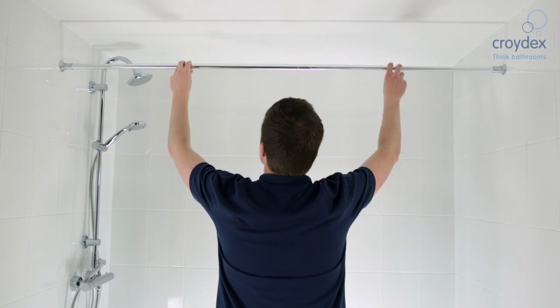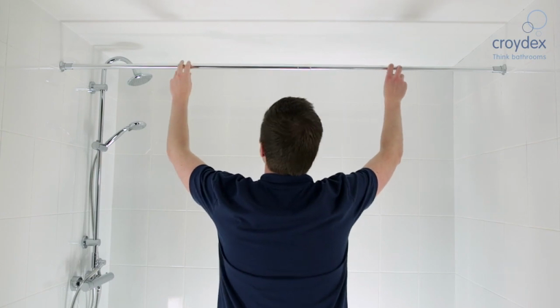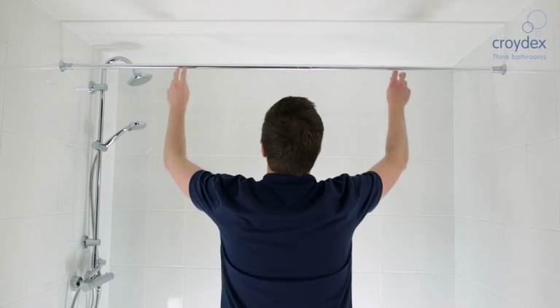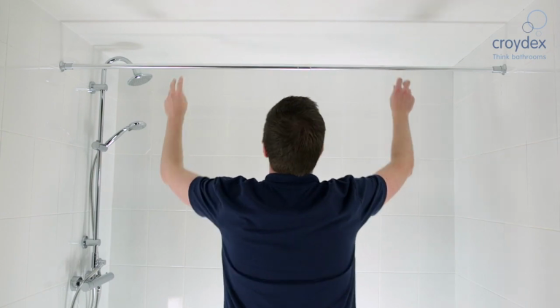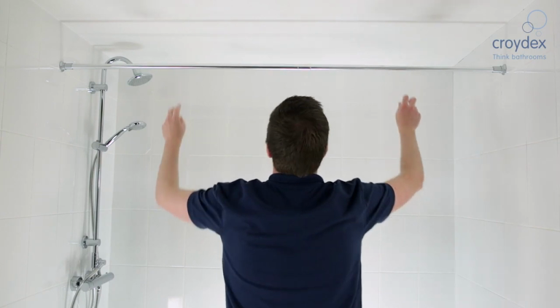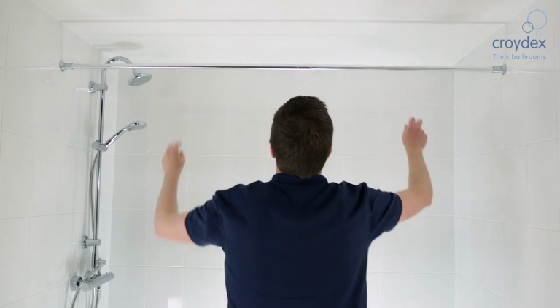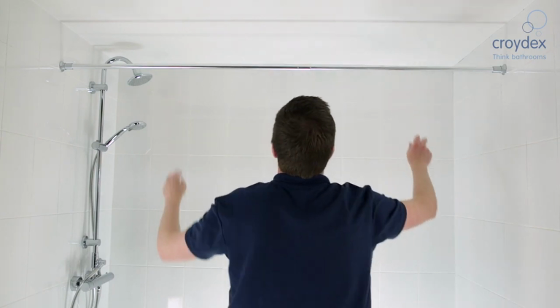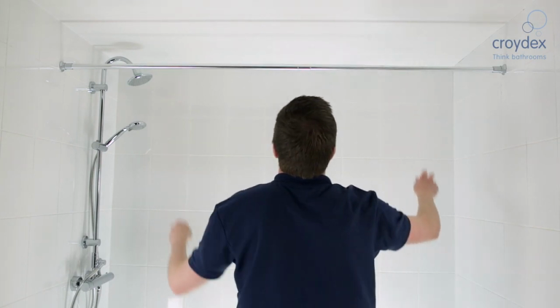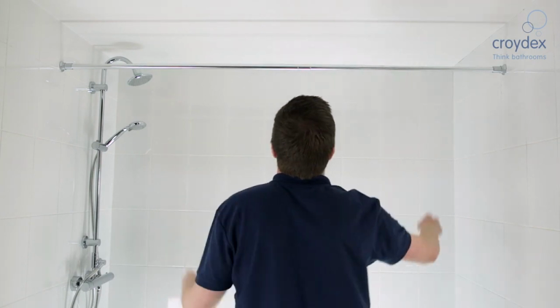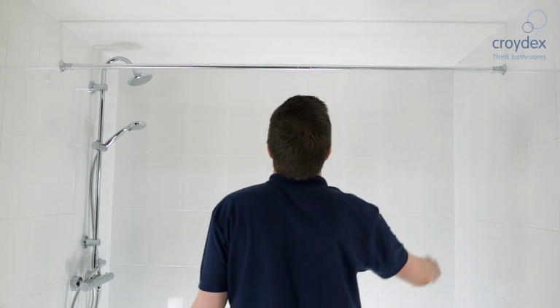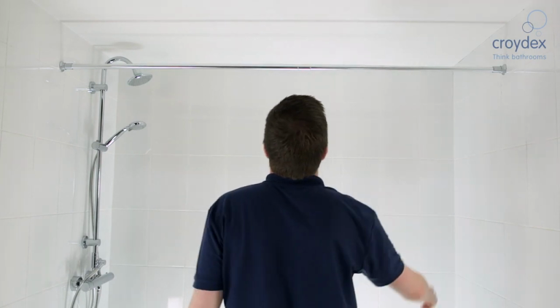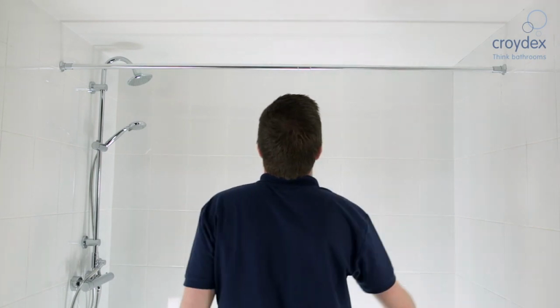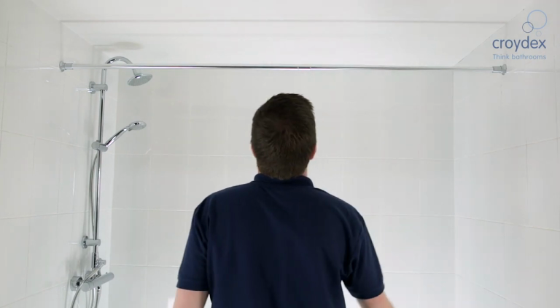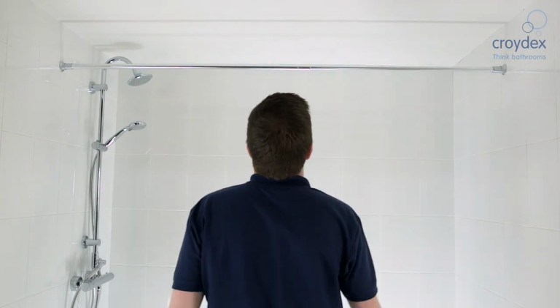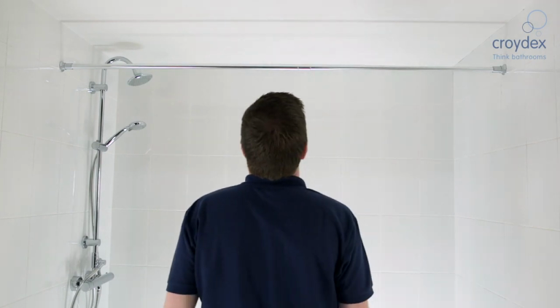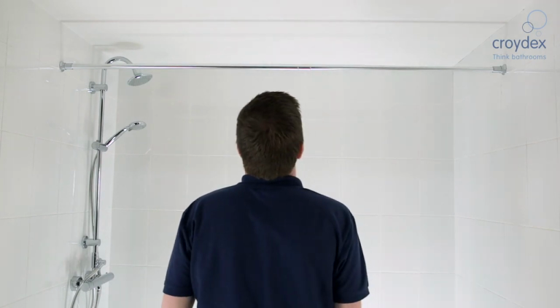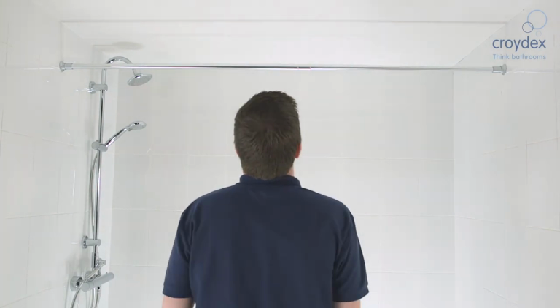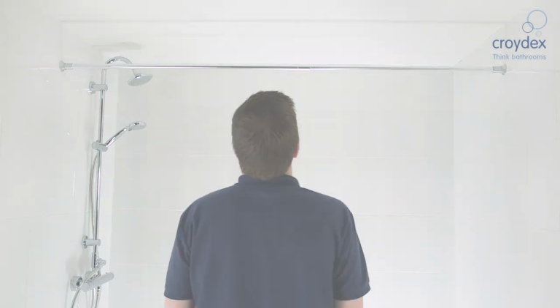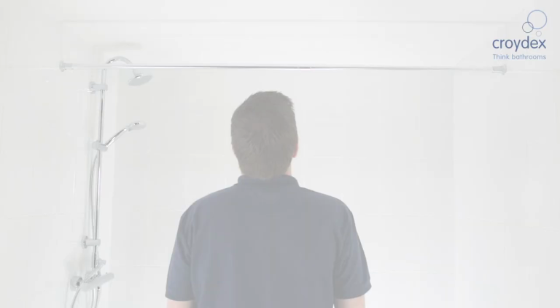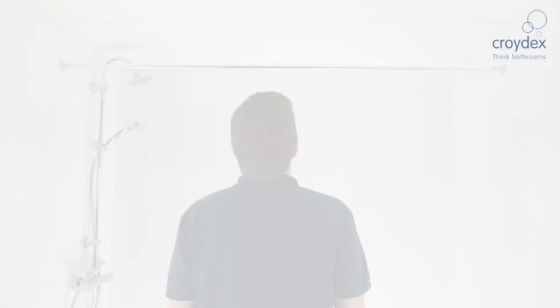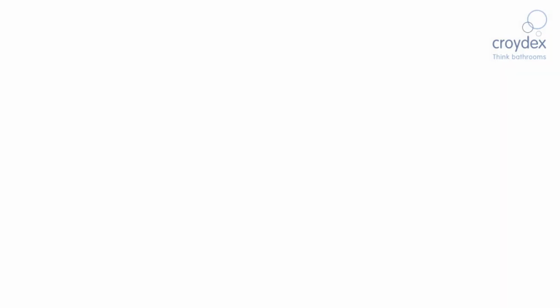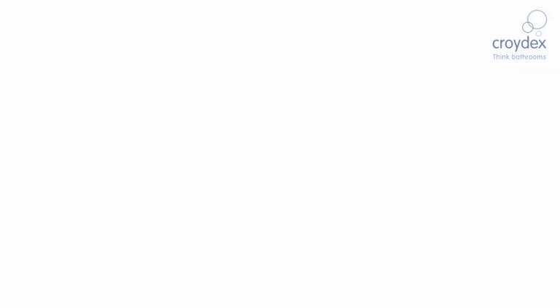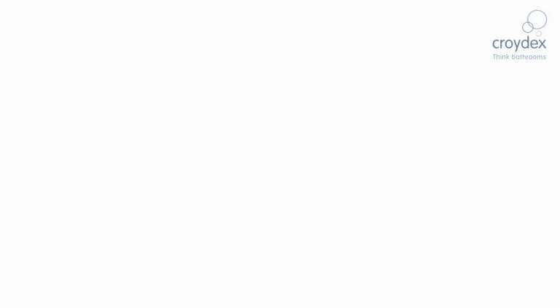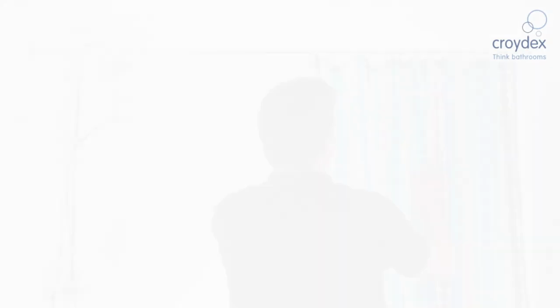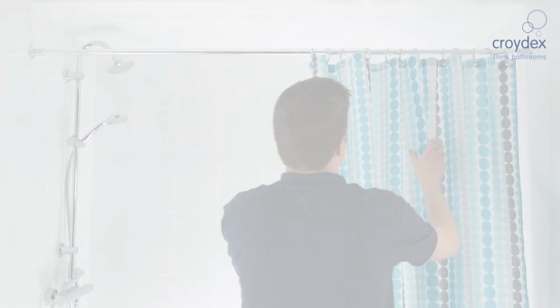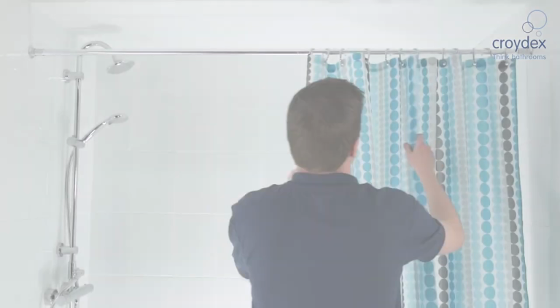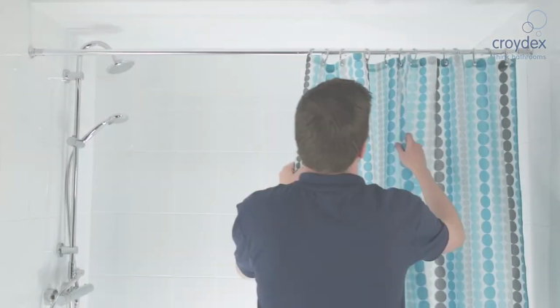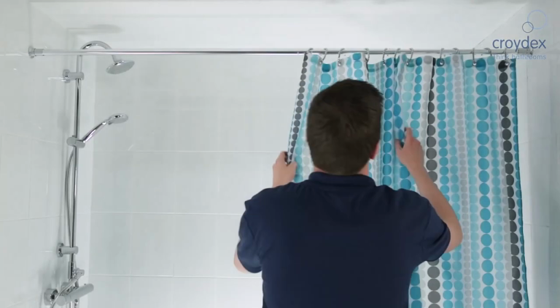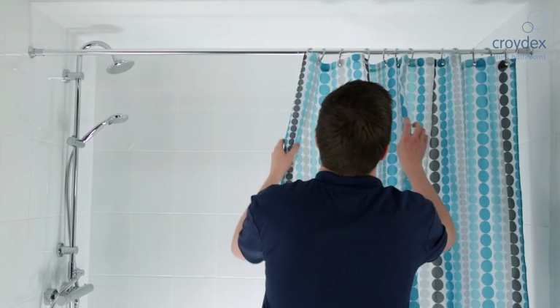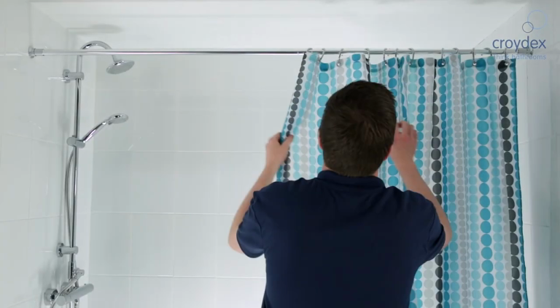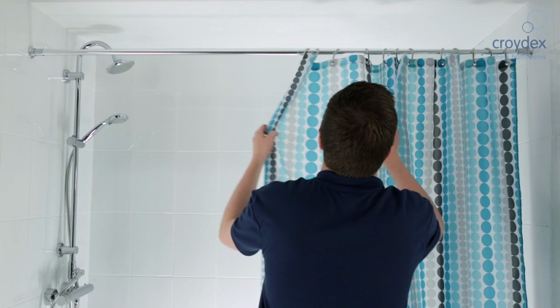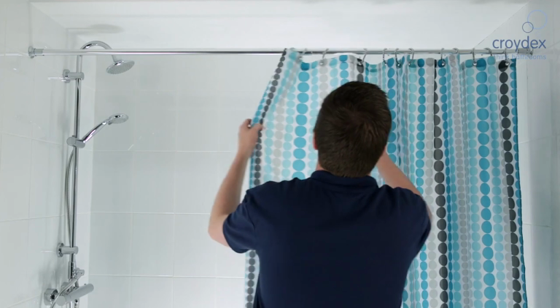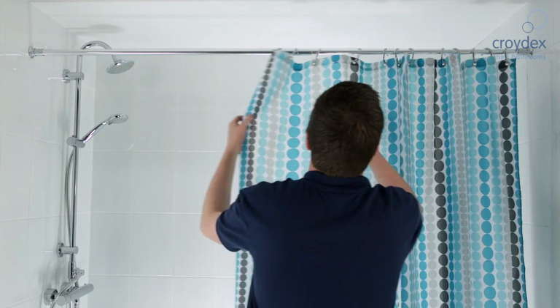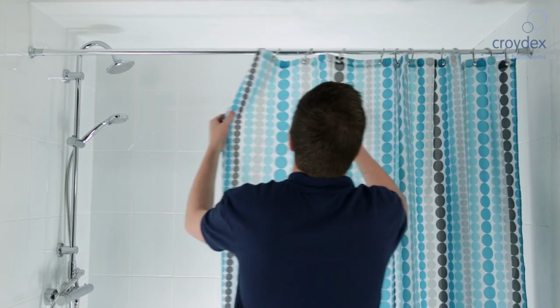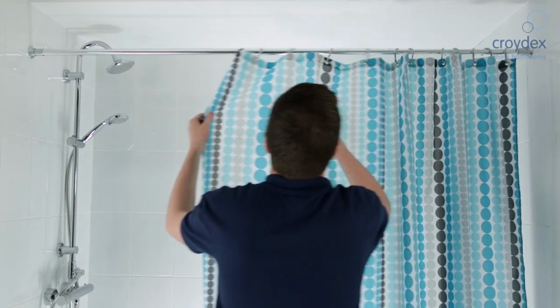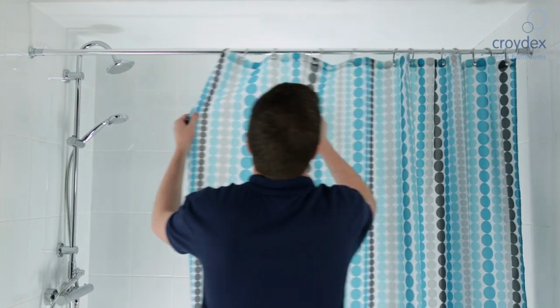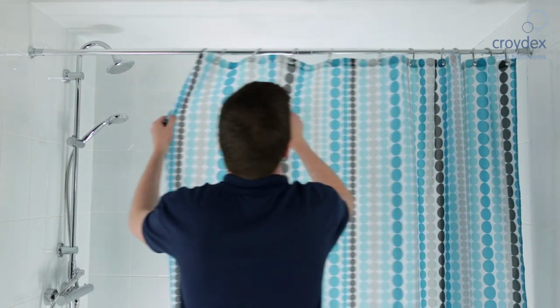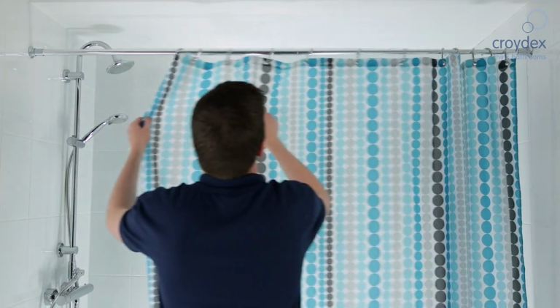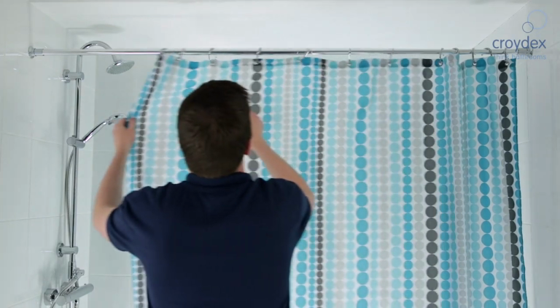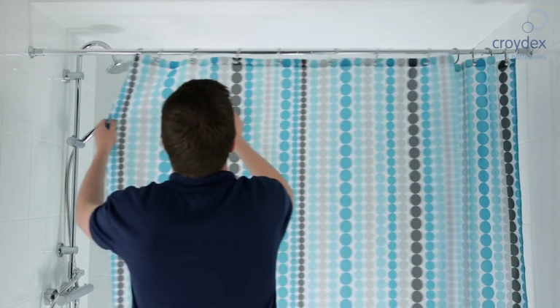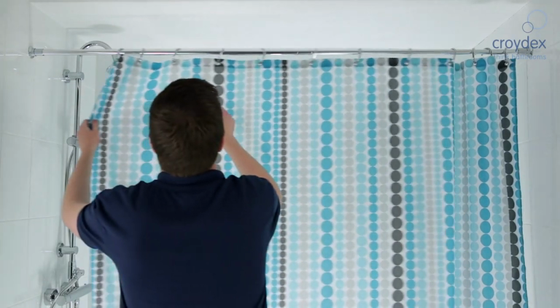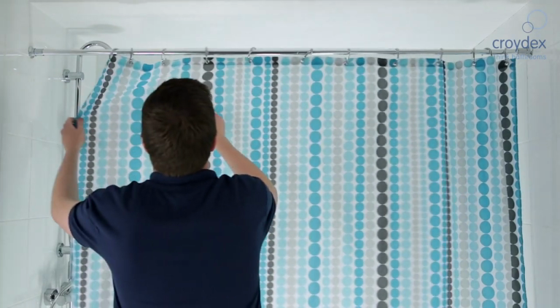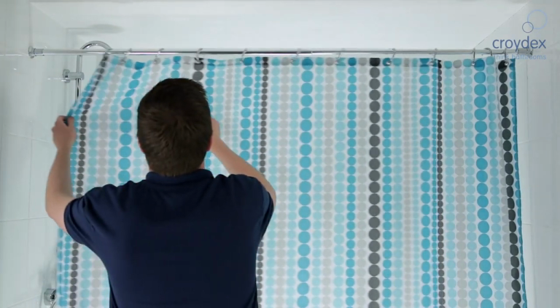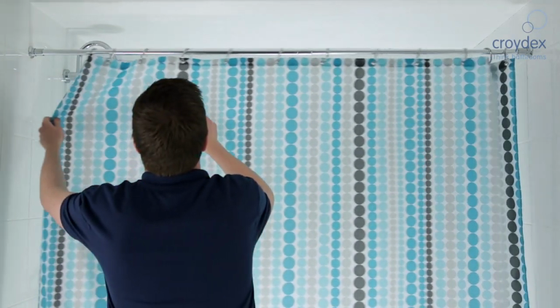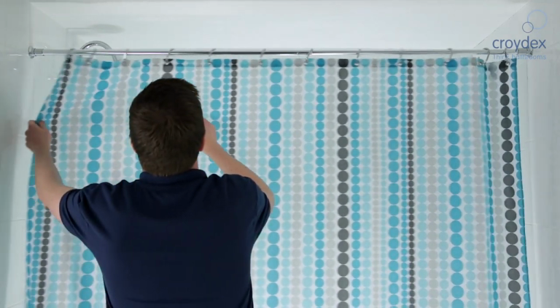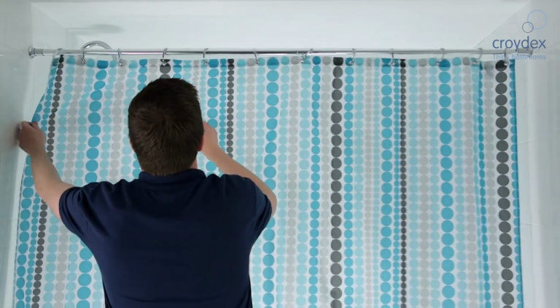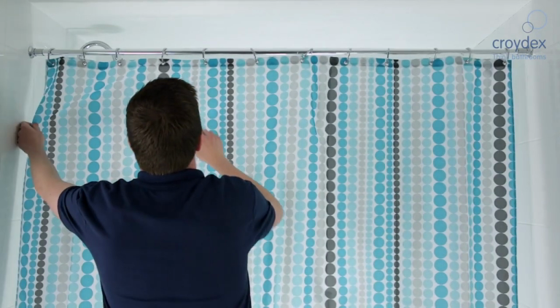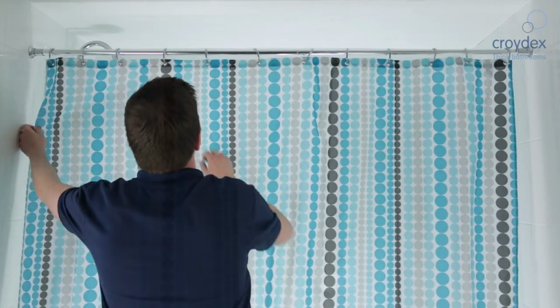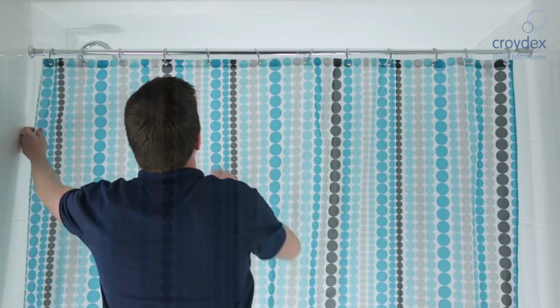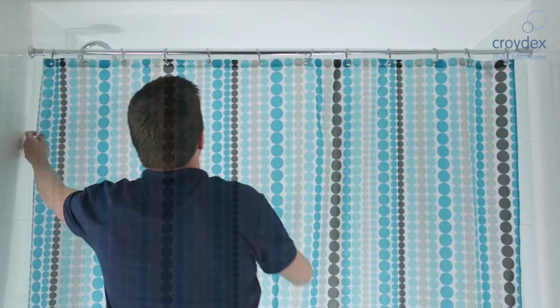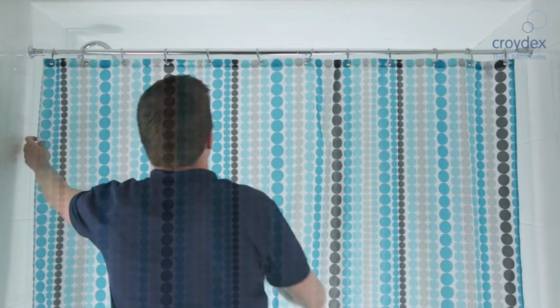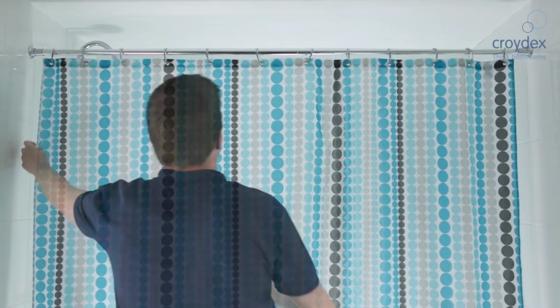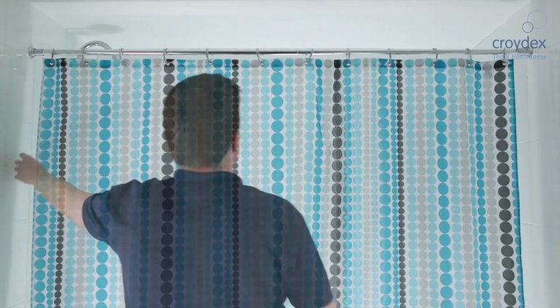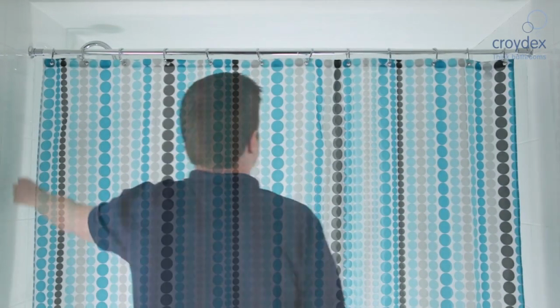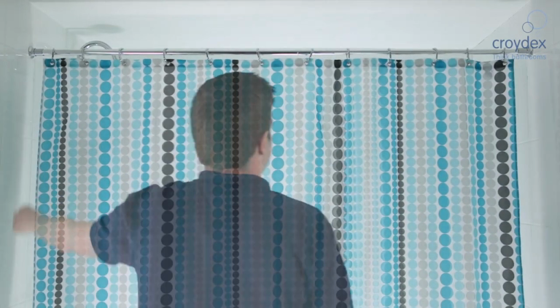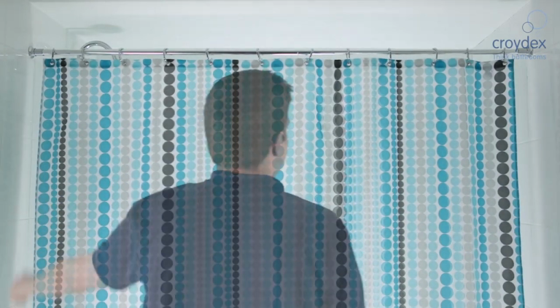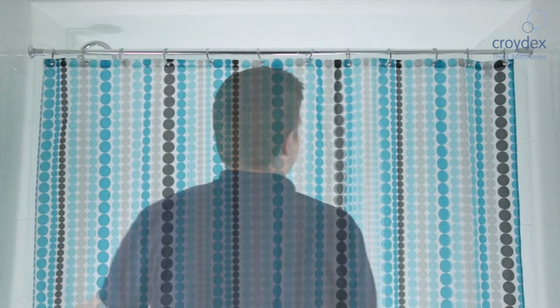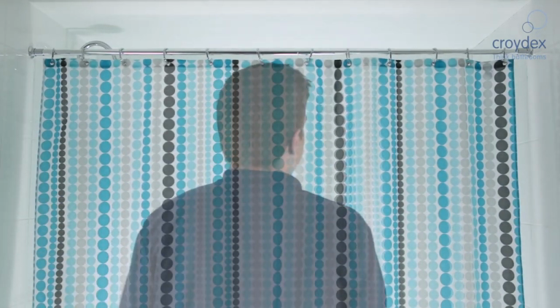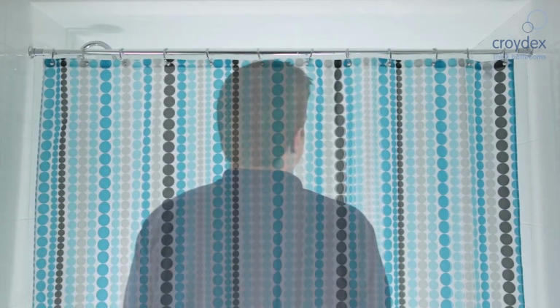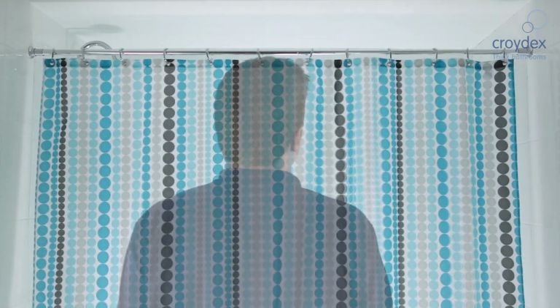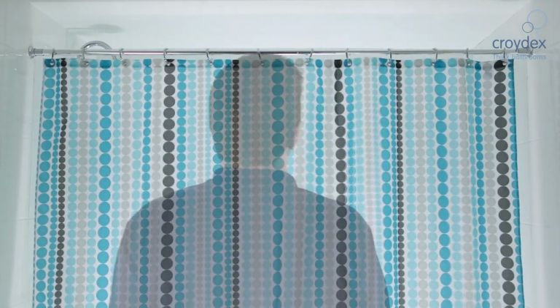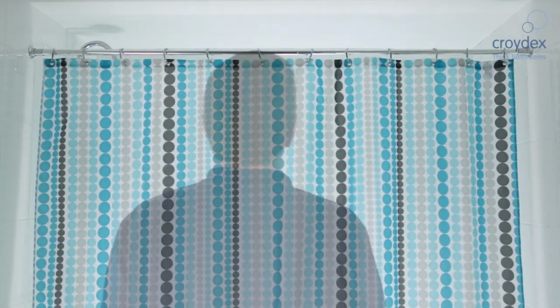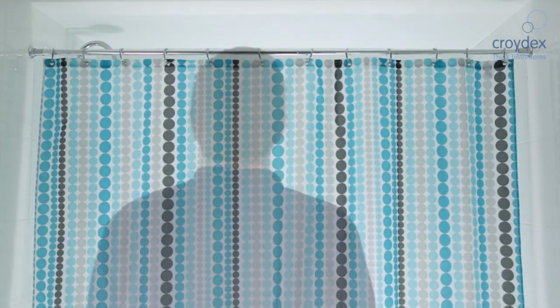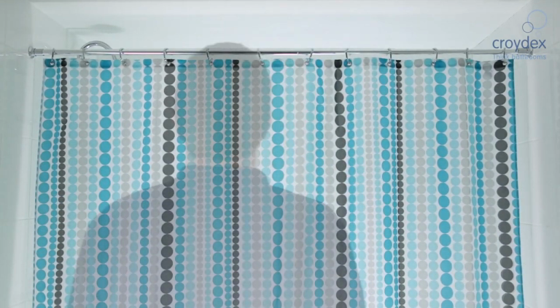Make the right choice and add one of these stylish chrome telescopic rods to your bathroom to provide the perfect finishing touch.